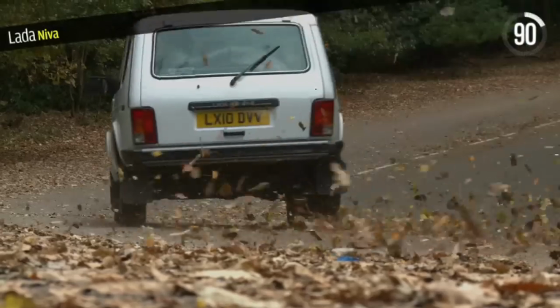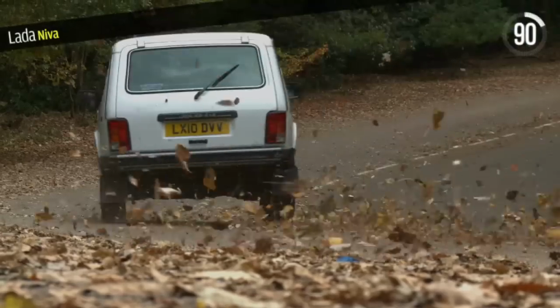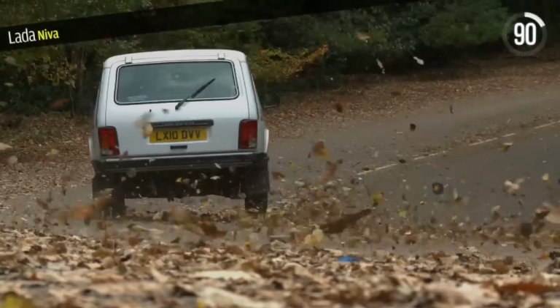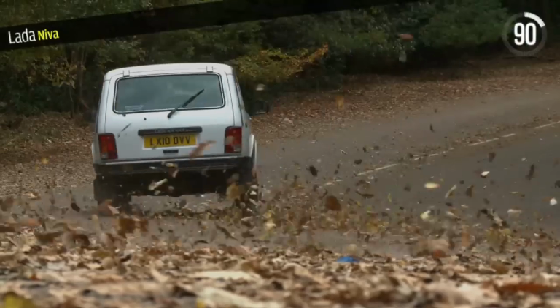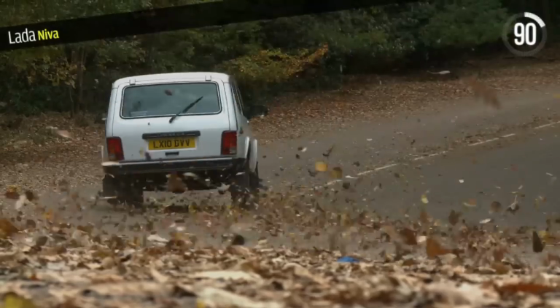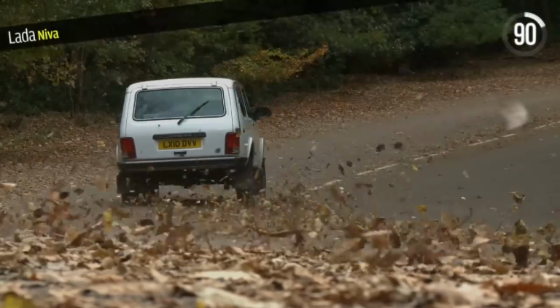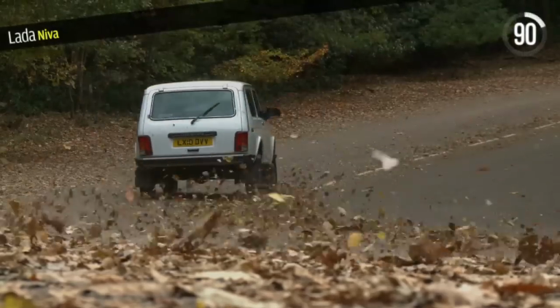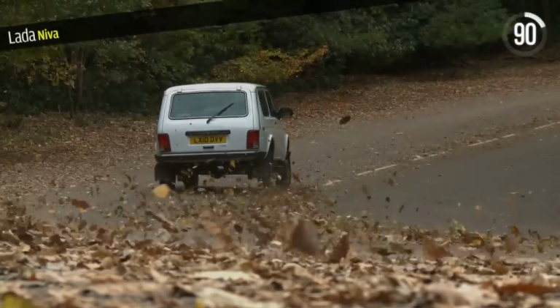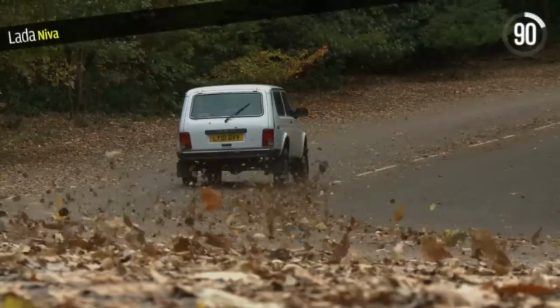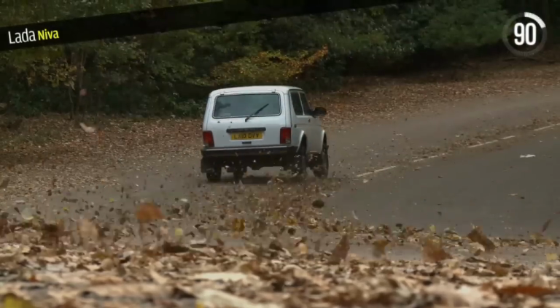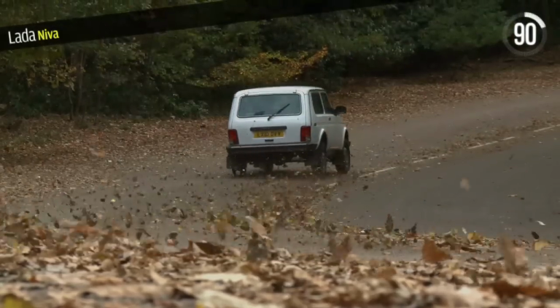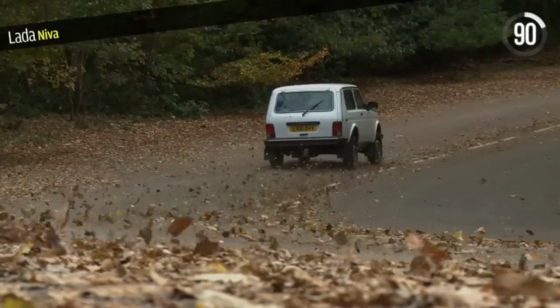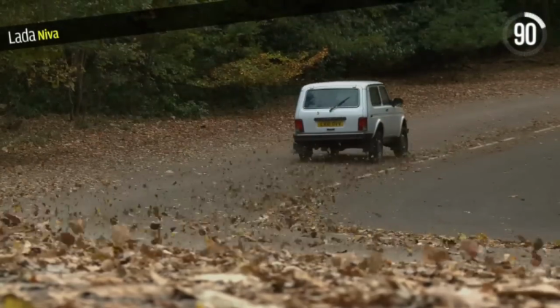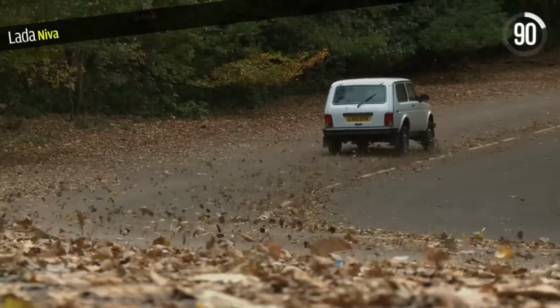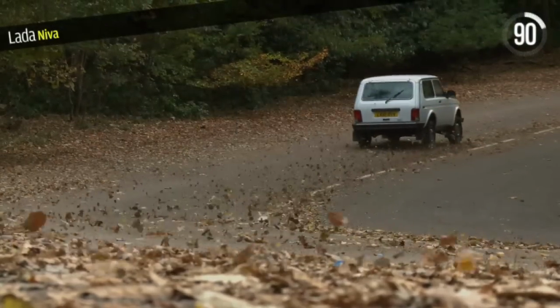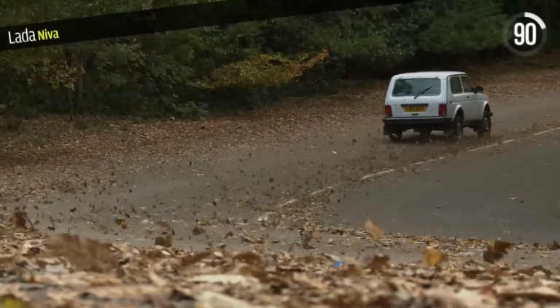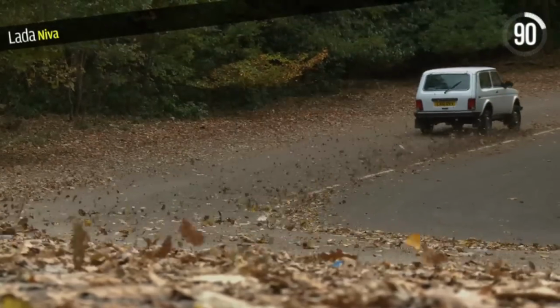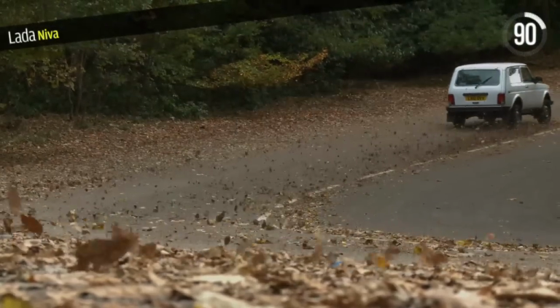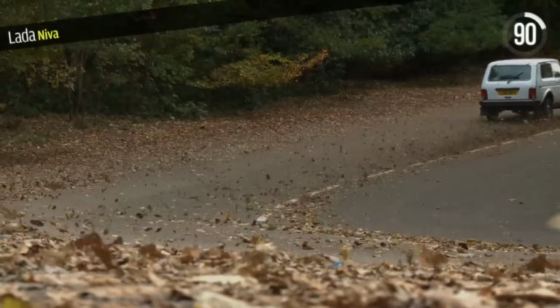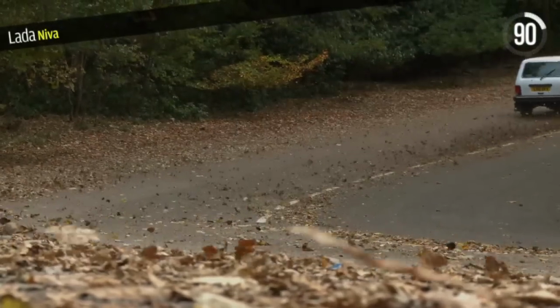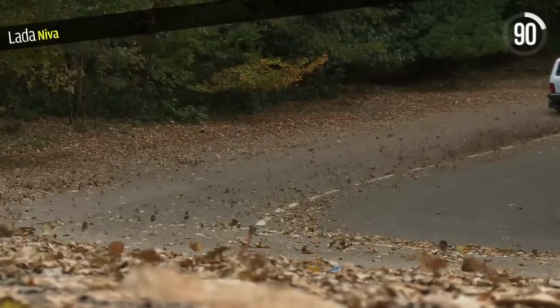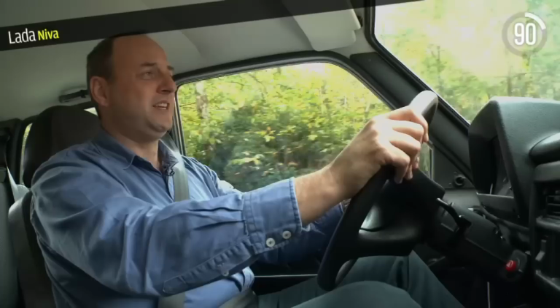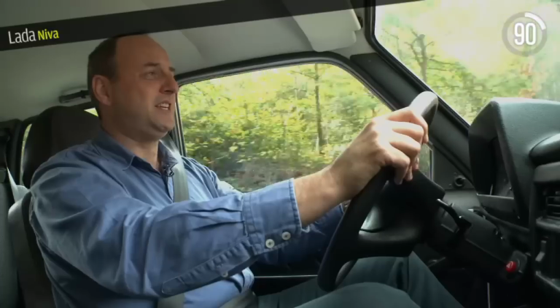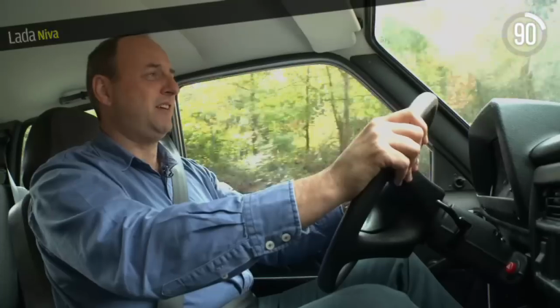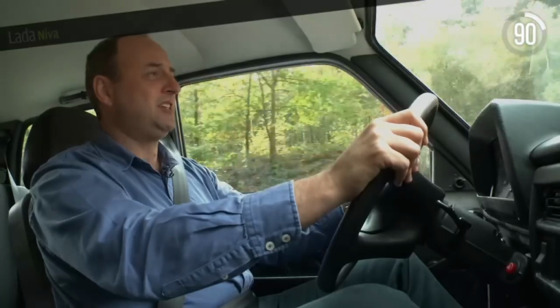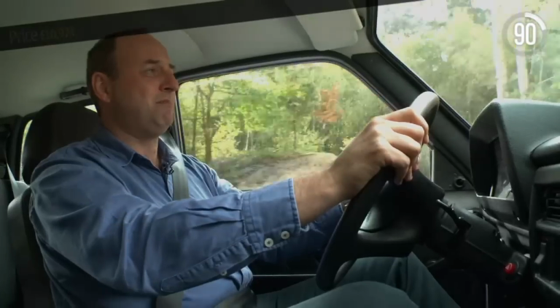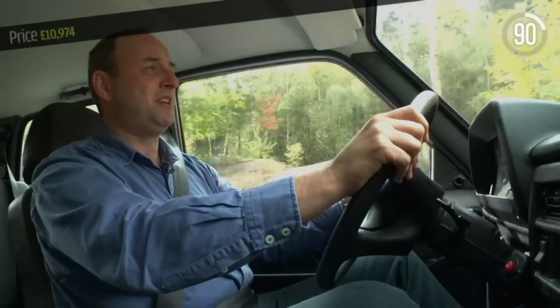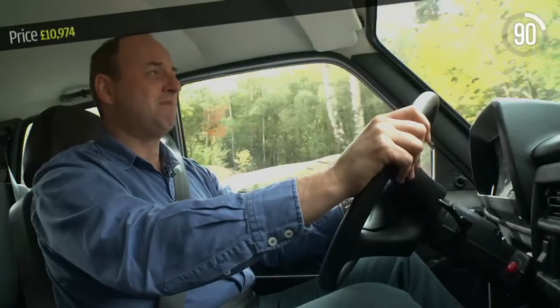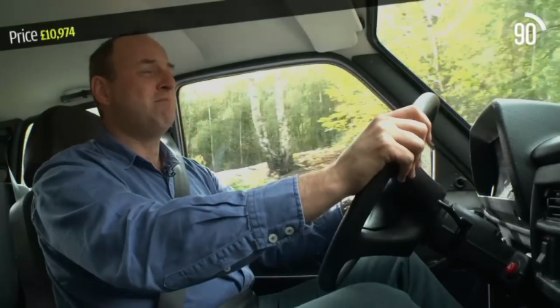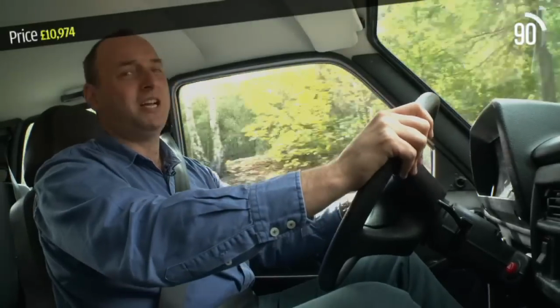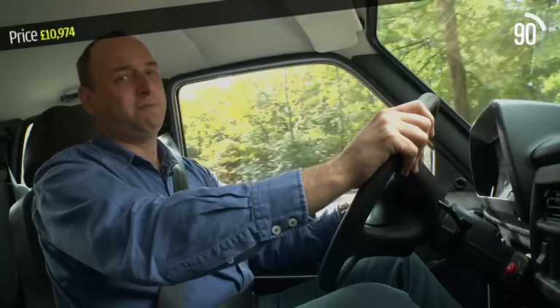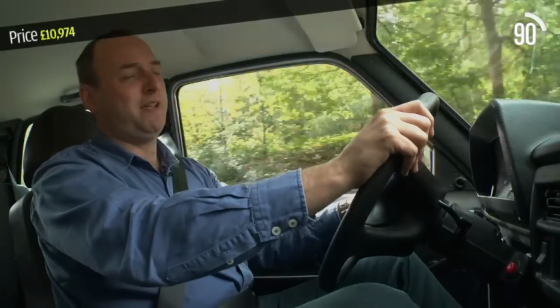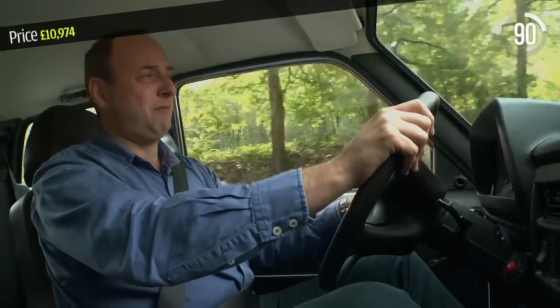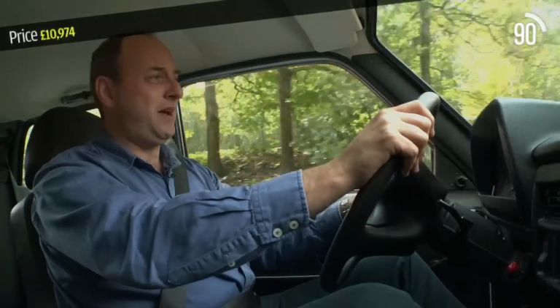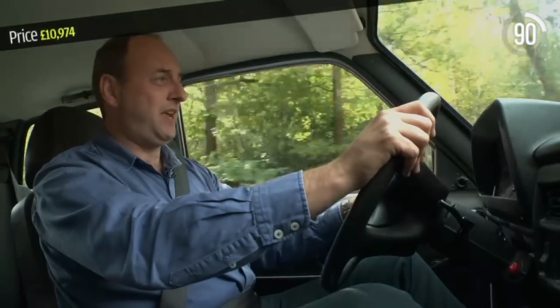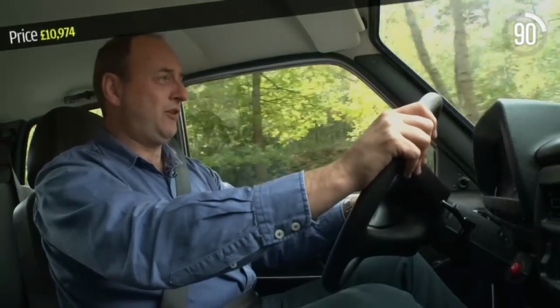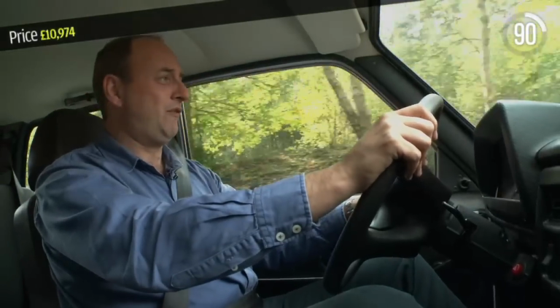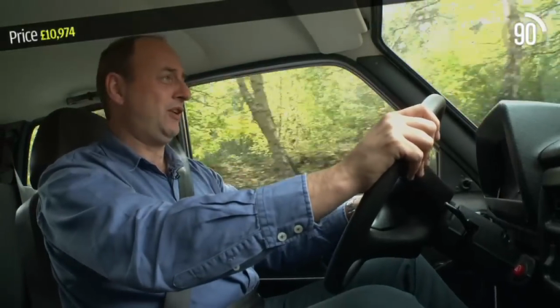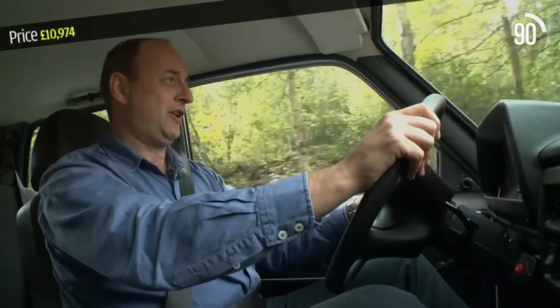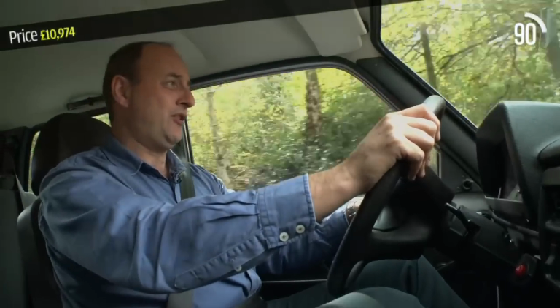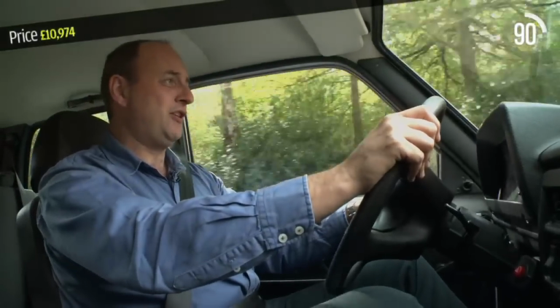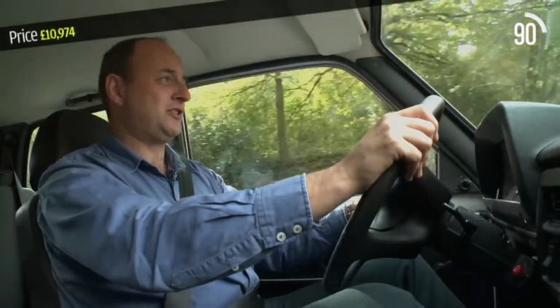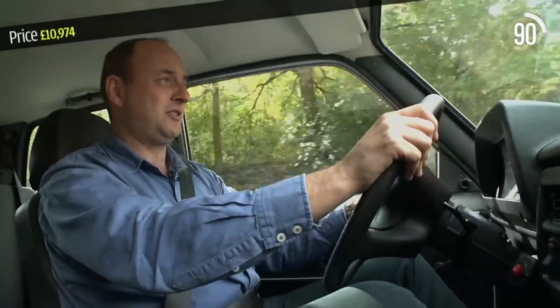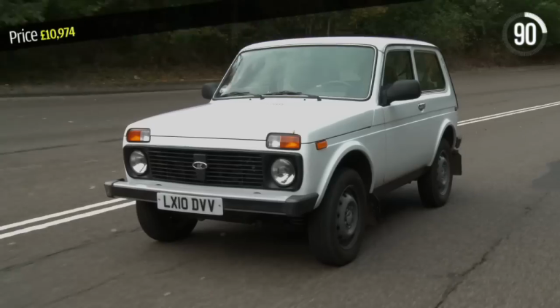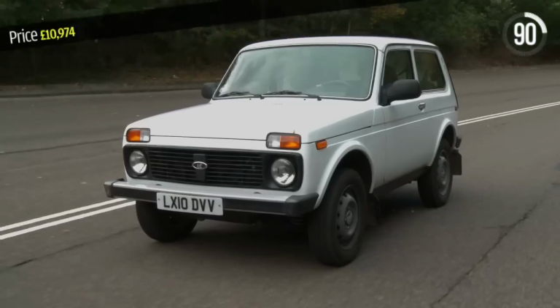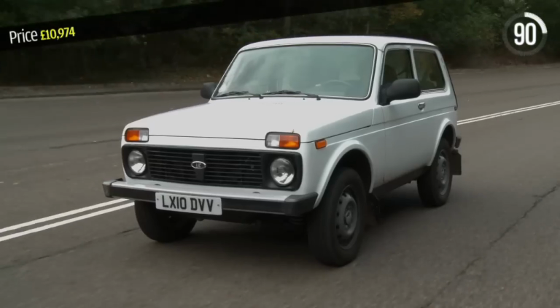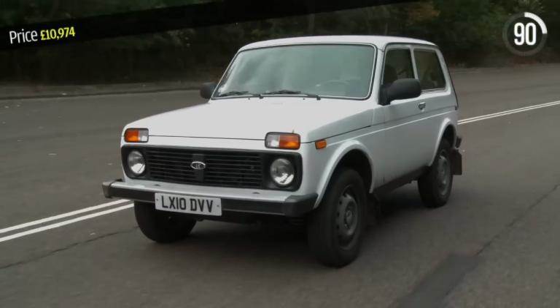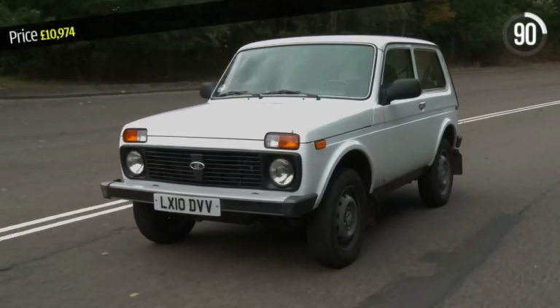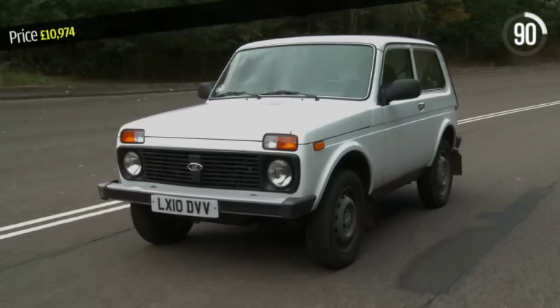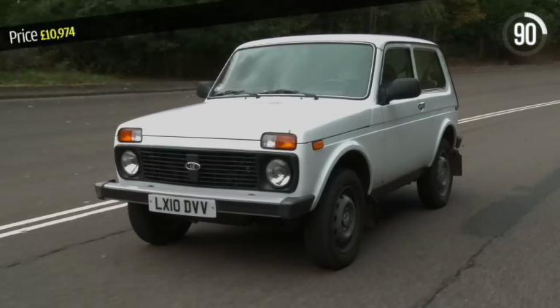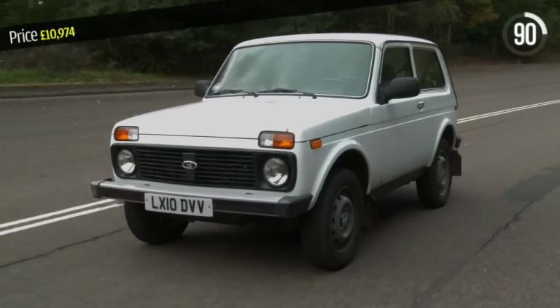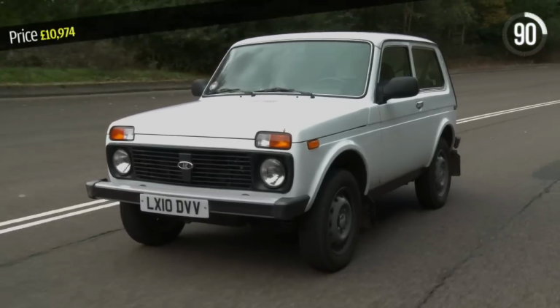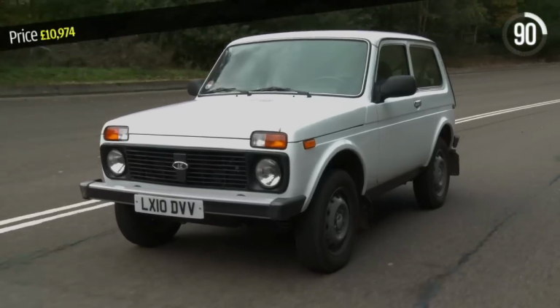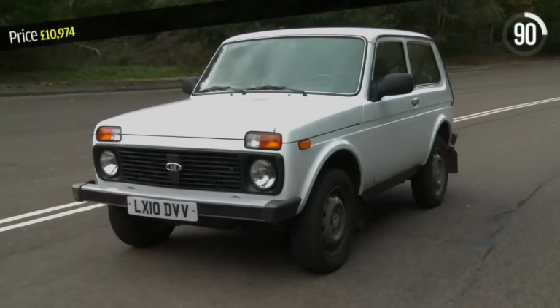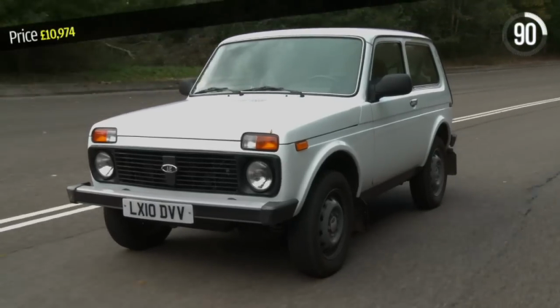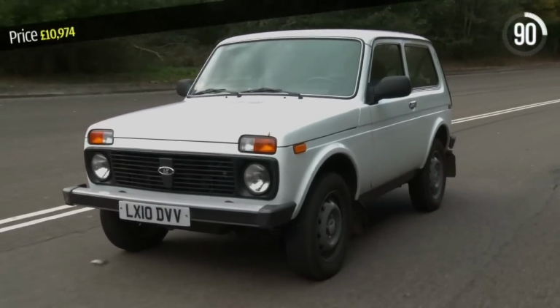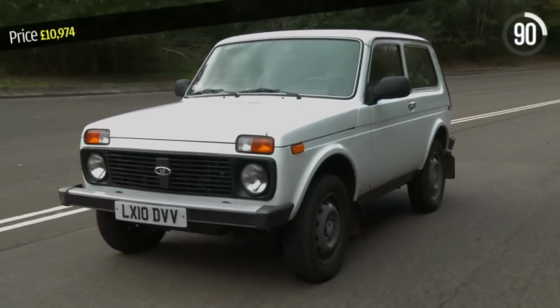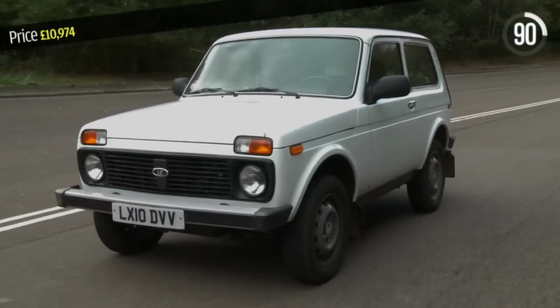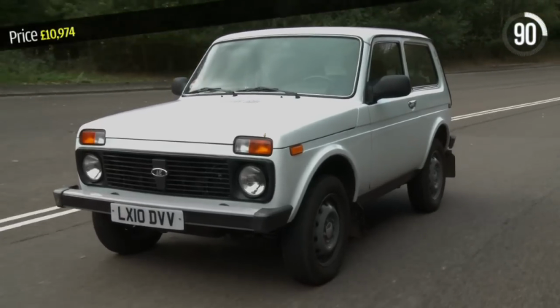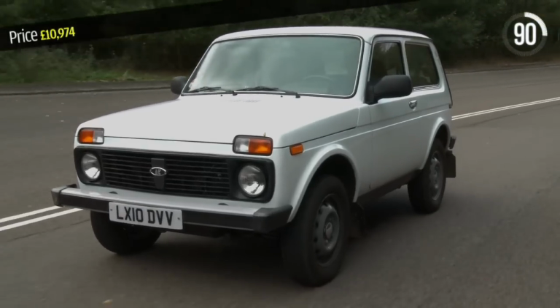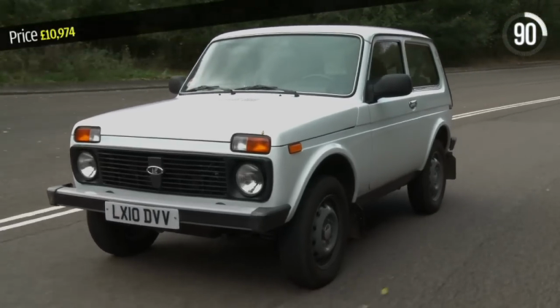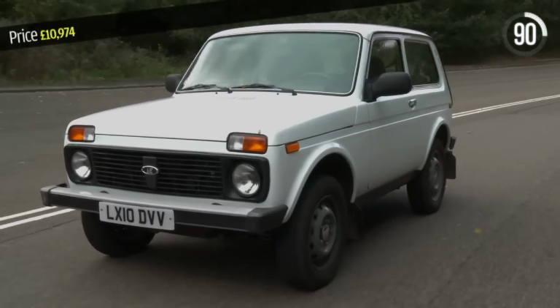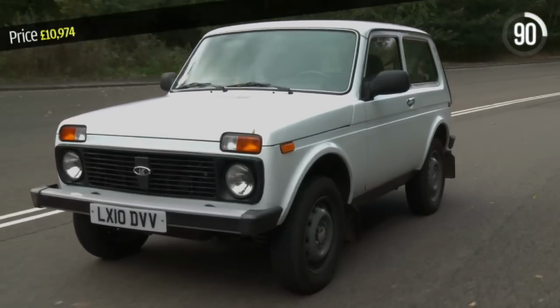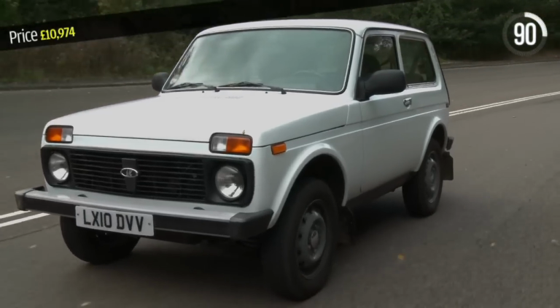Performance? No, not really. It's got a 1.7 litre engine, but it's much better at making an awful lot of noise than making the Niva go fast at all.